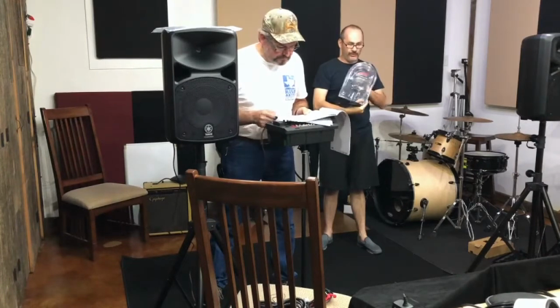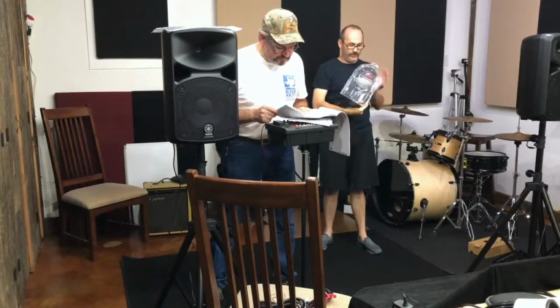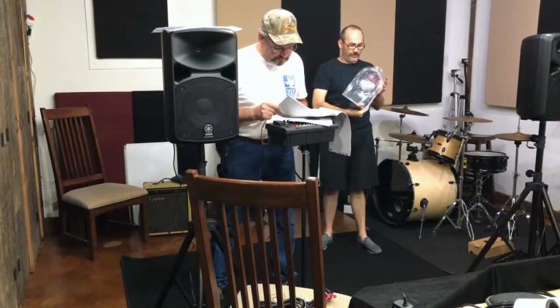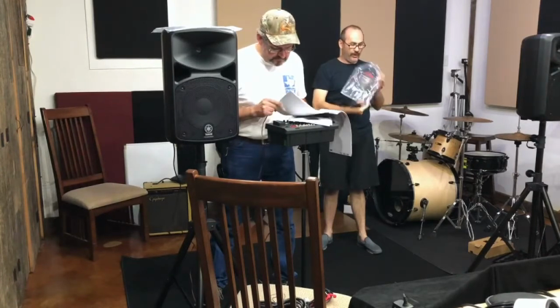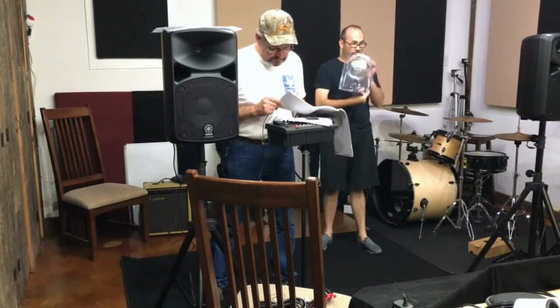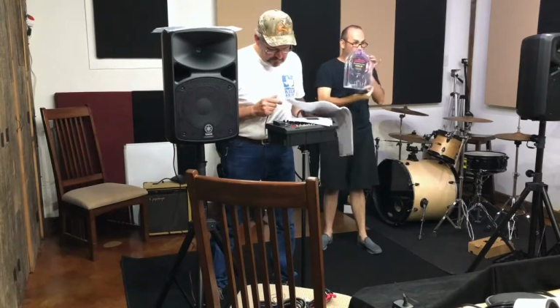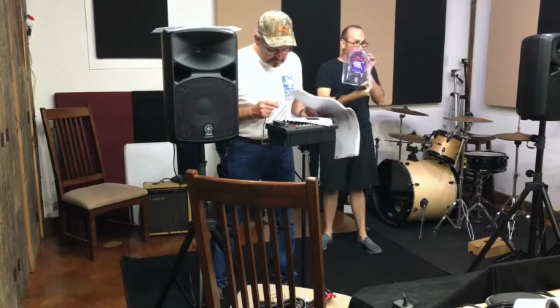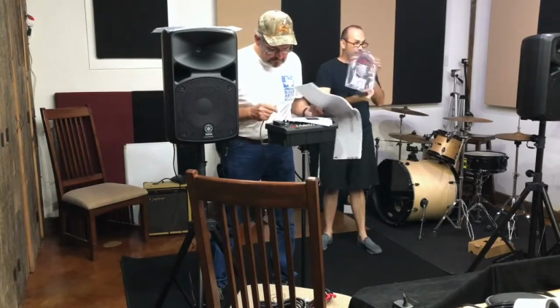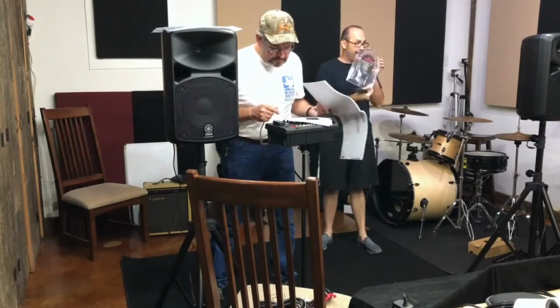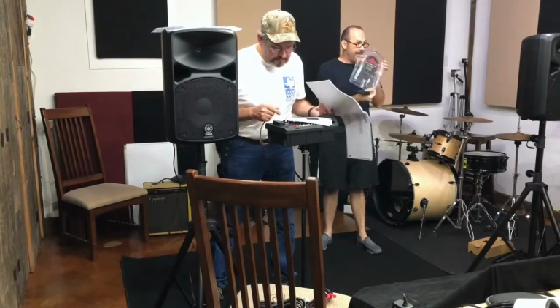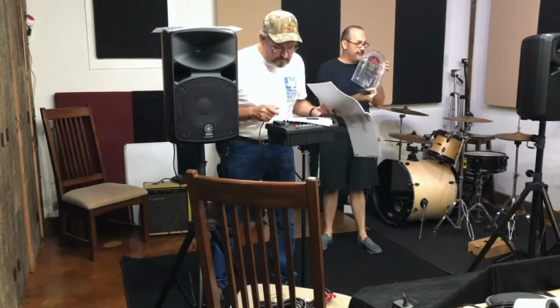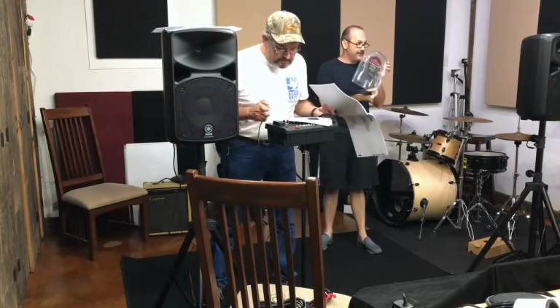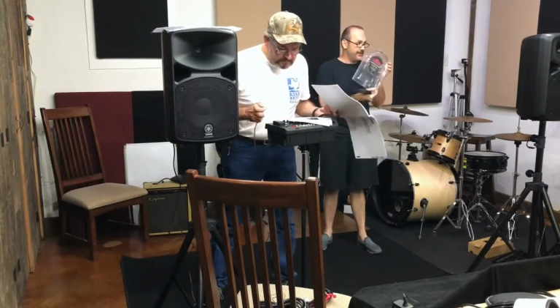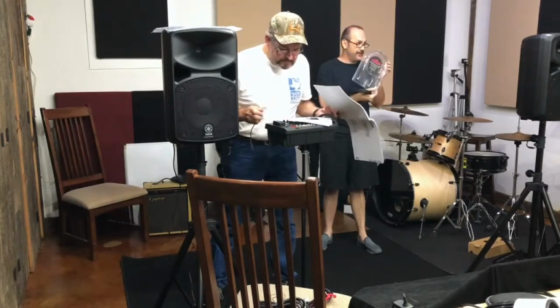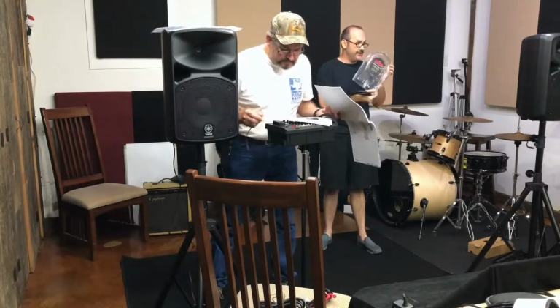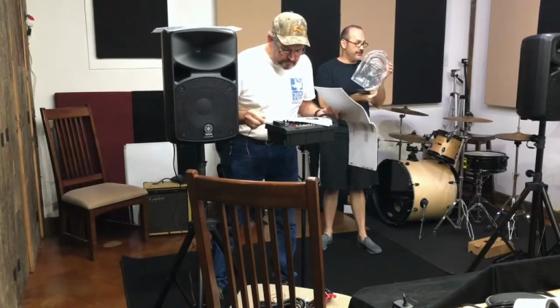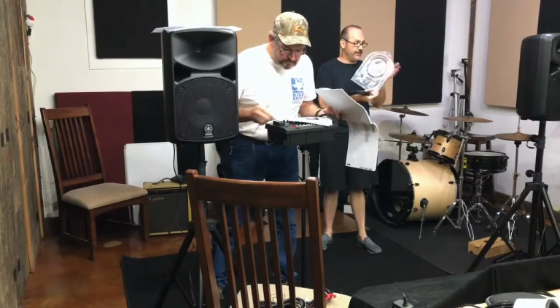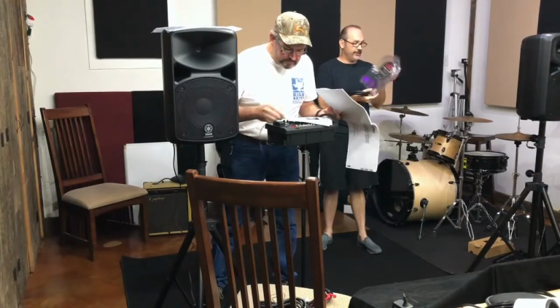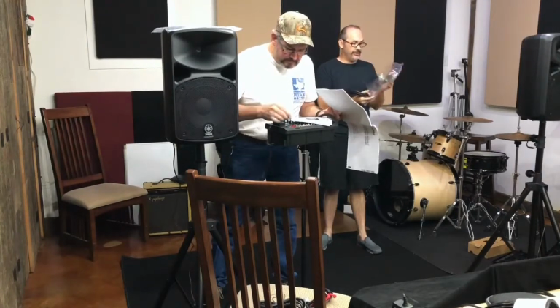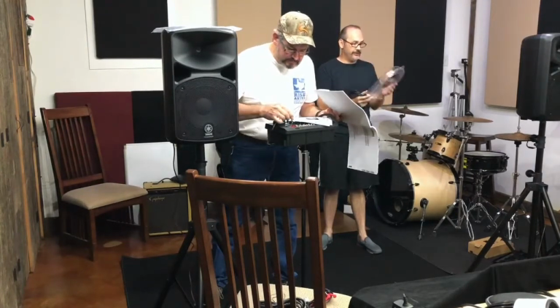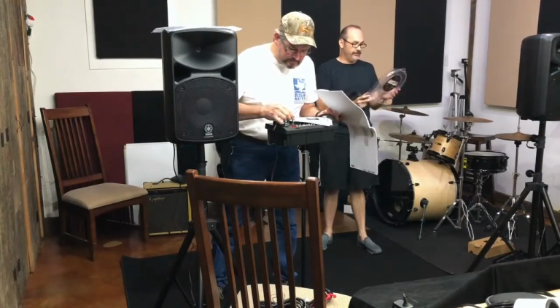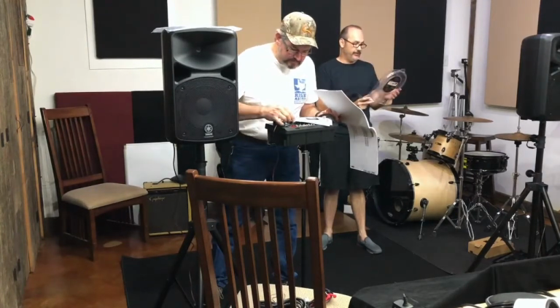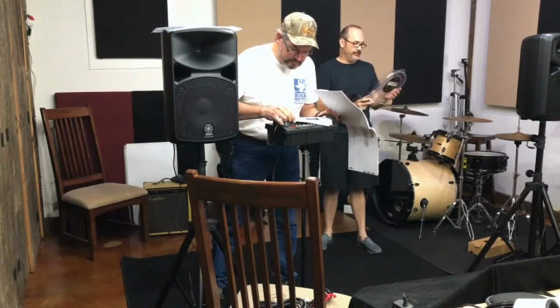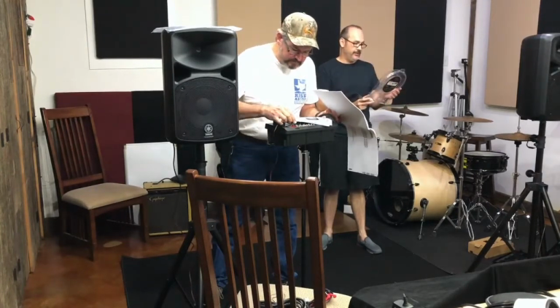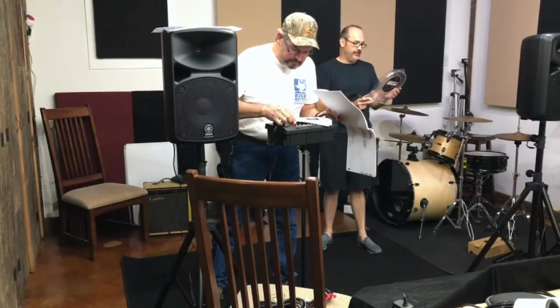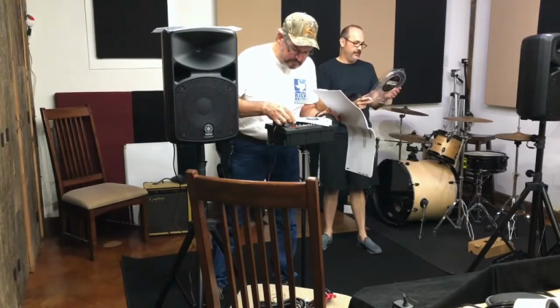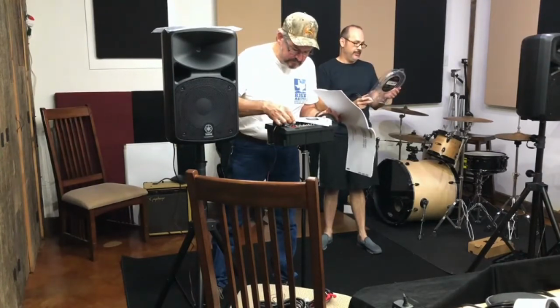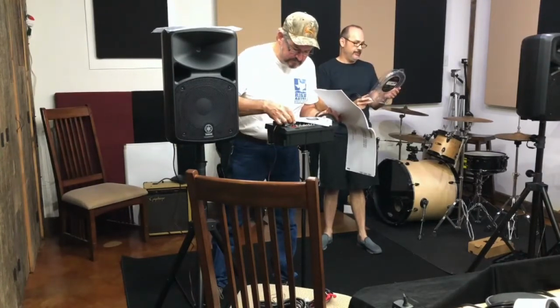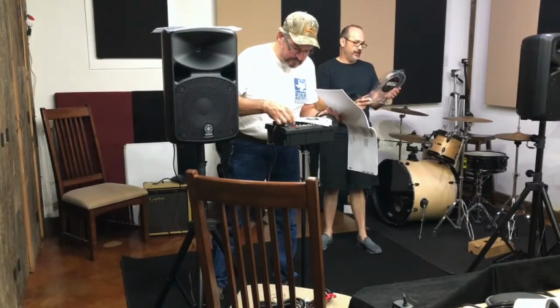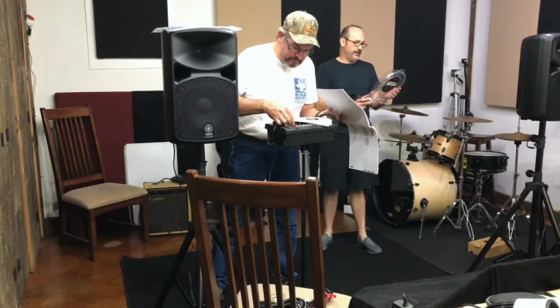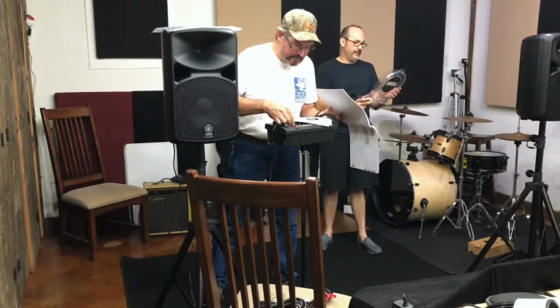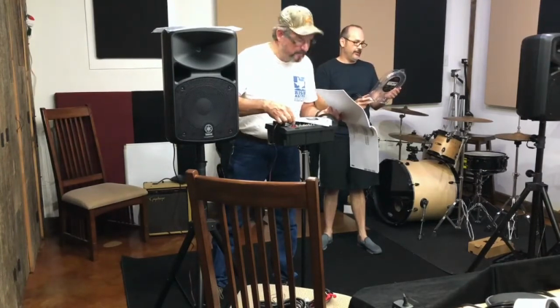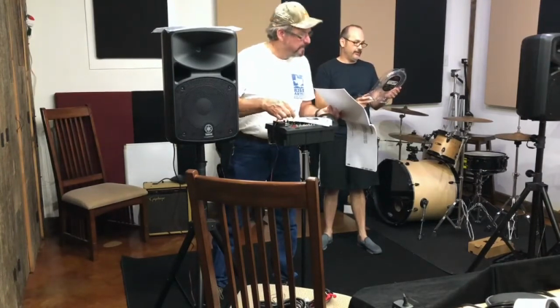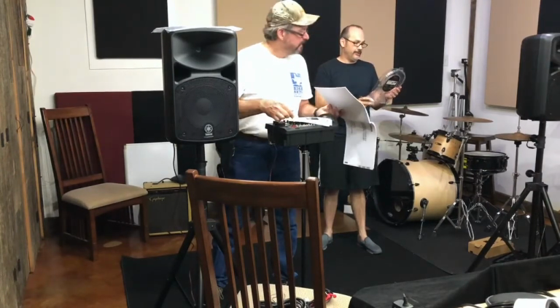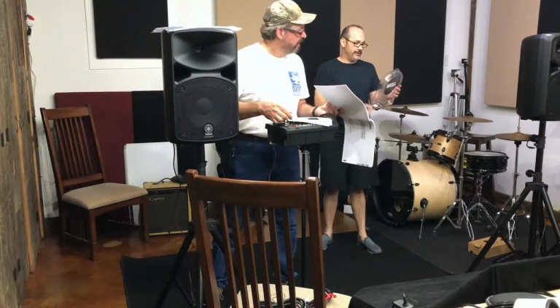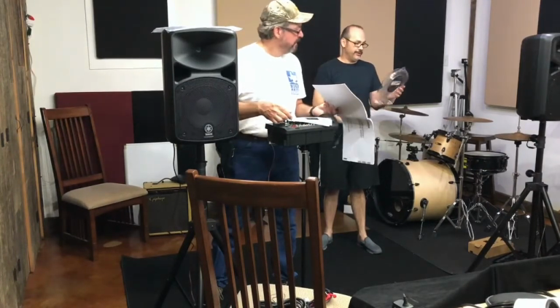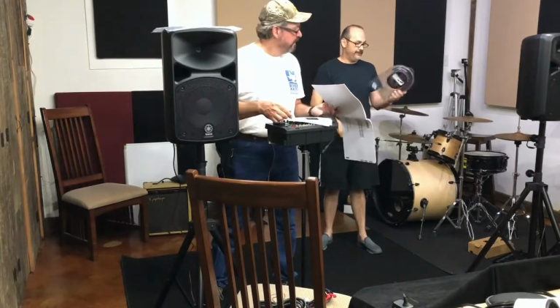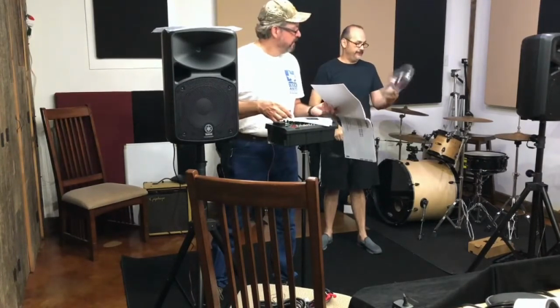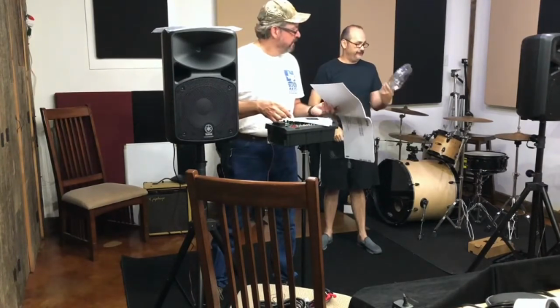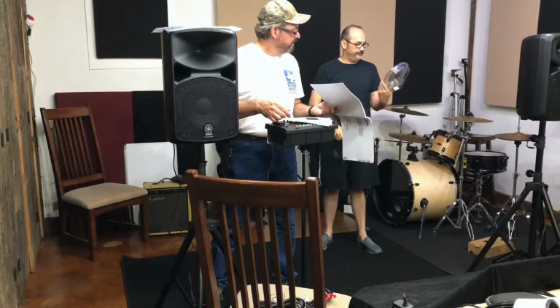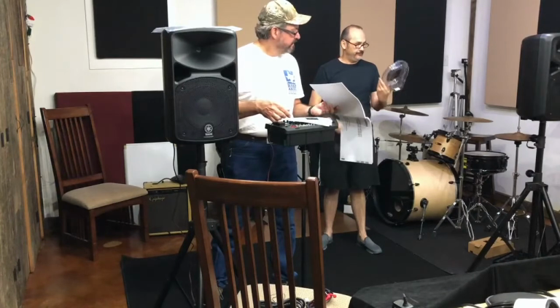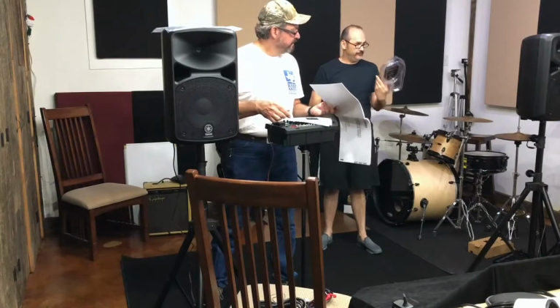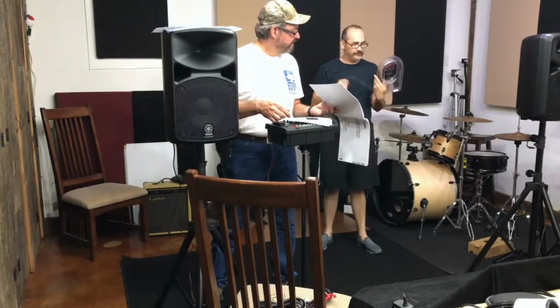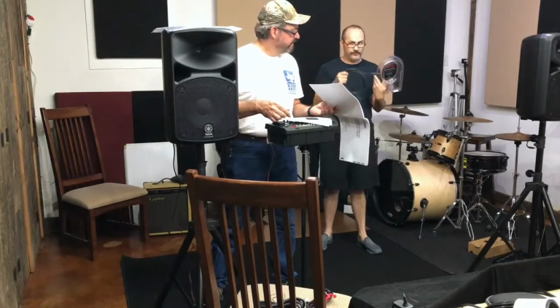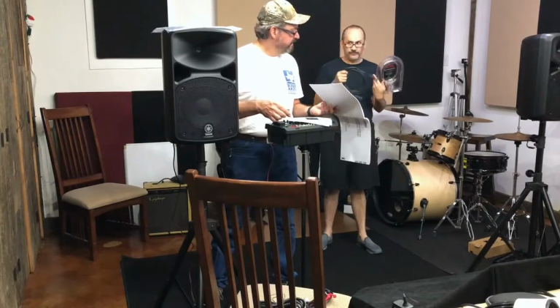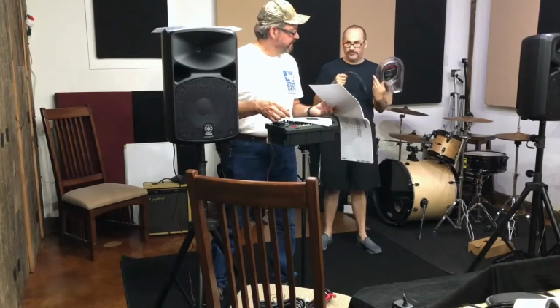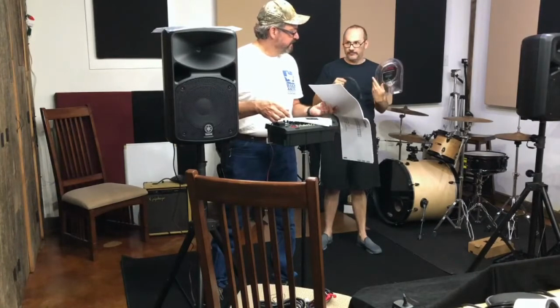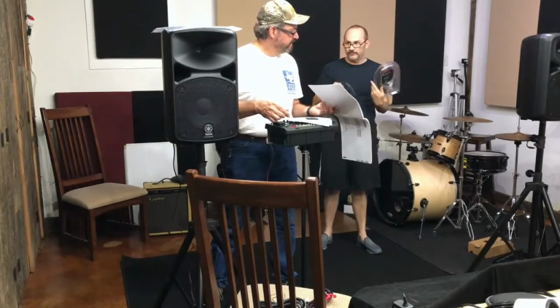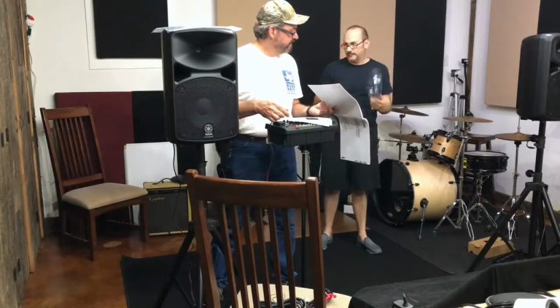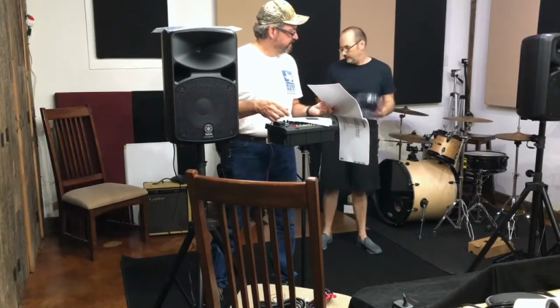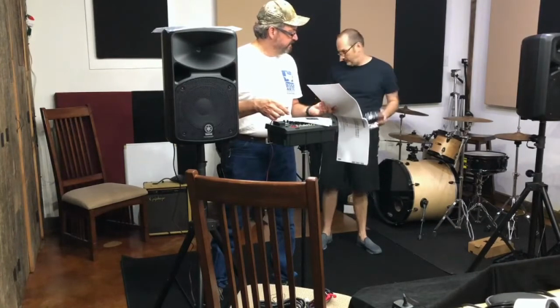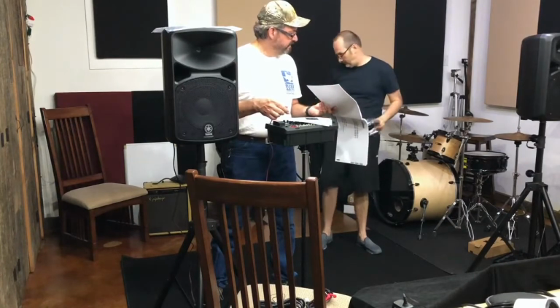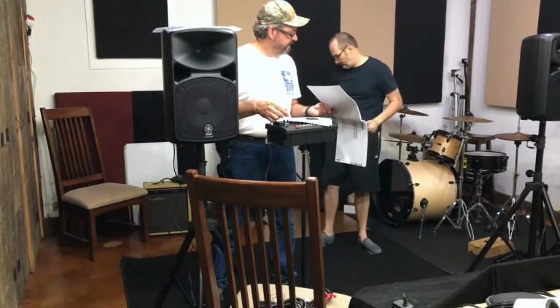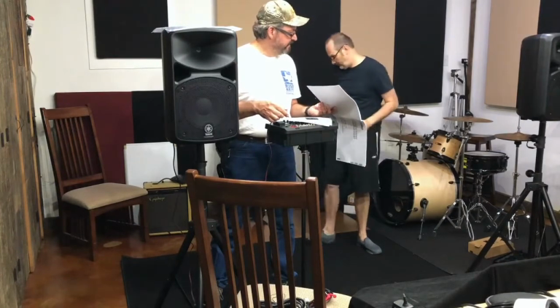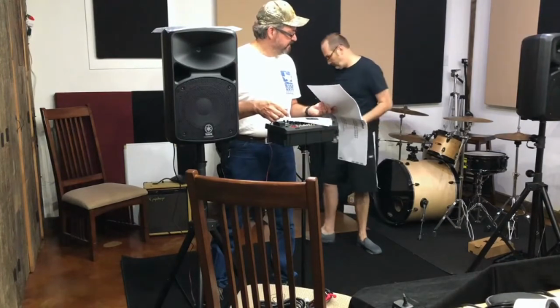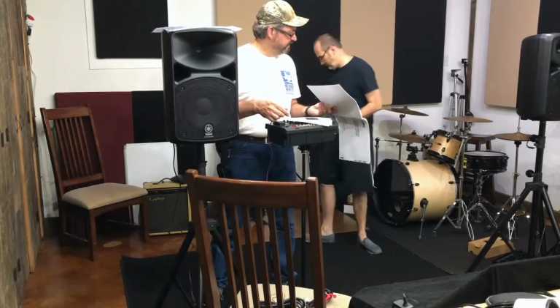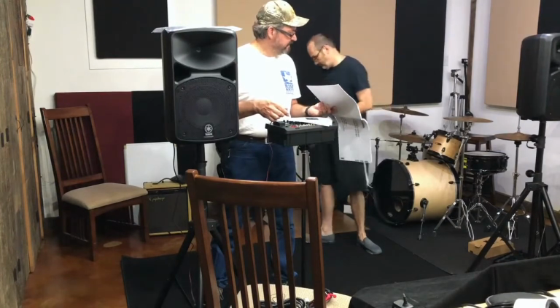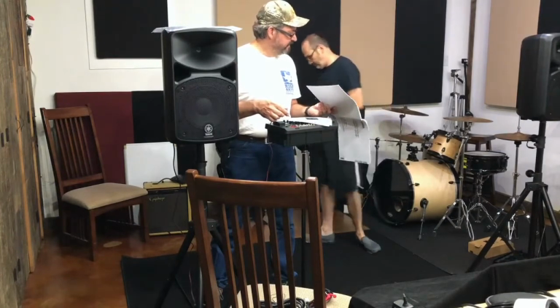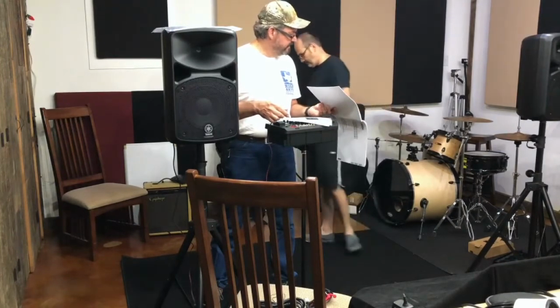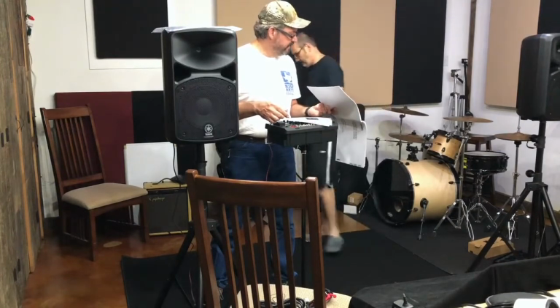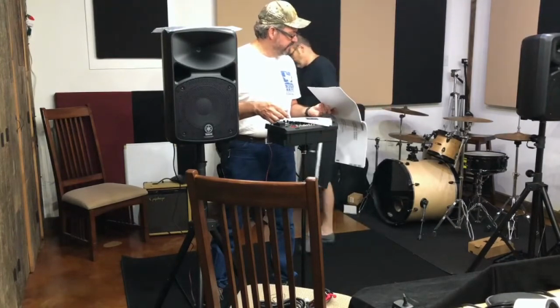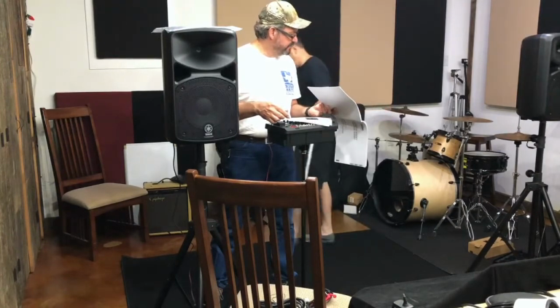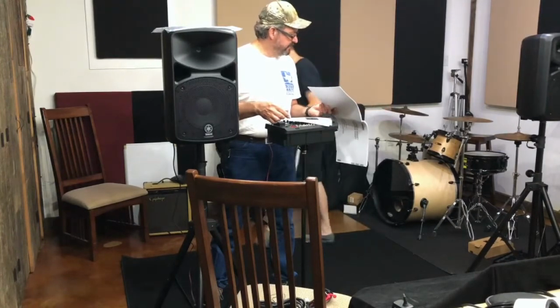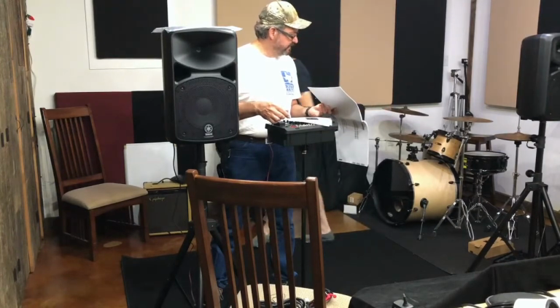All the cables in the studio are Mogami Golds. We should be connecting these stage left and stage right.